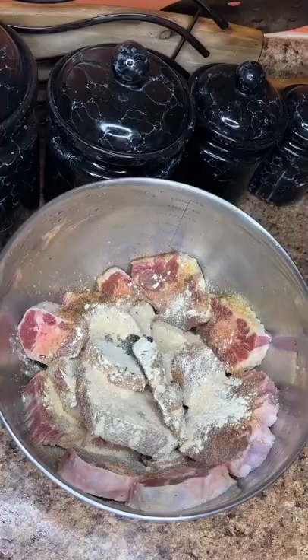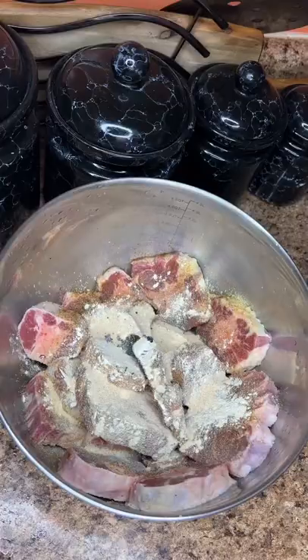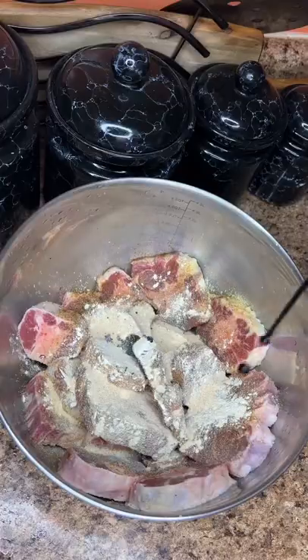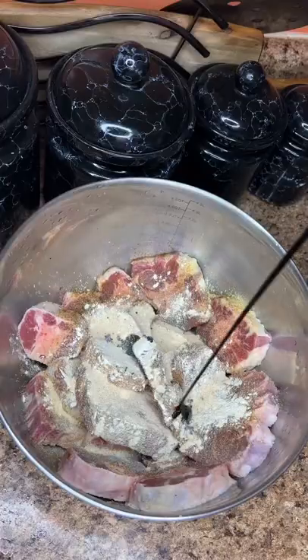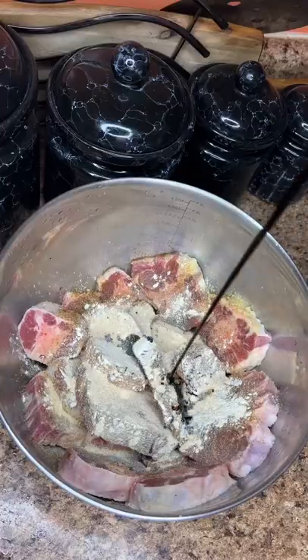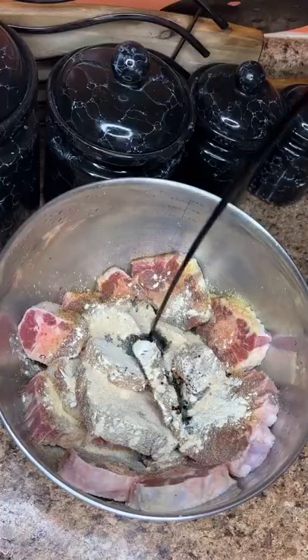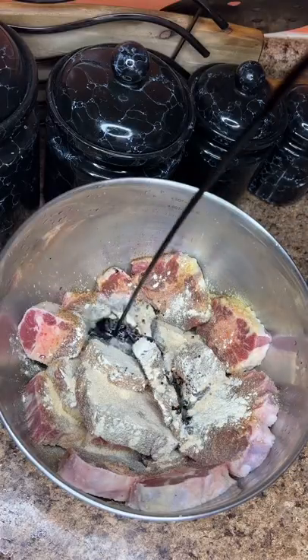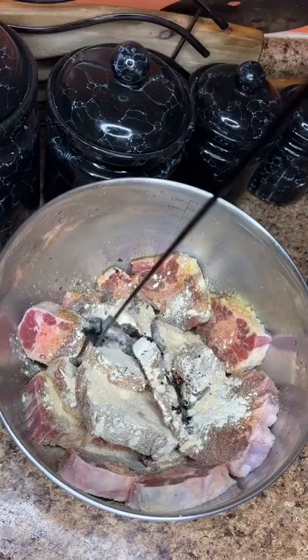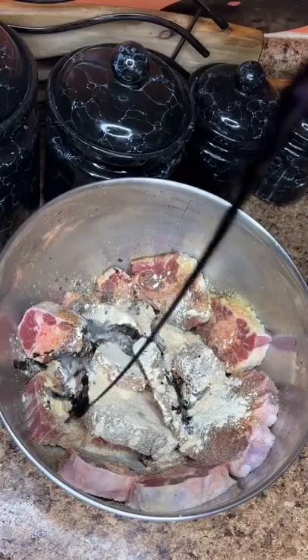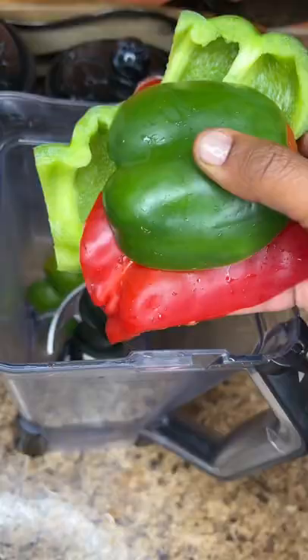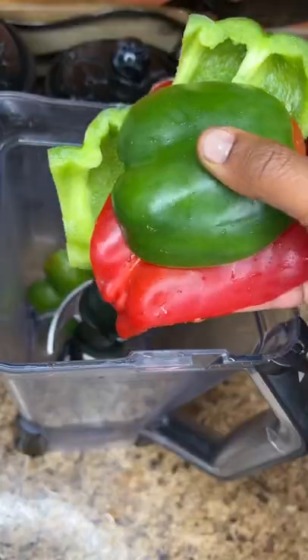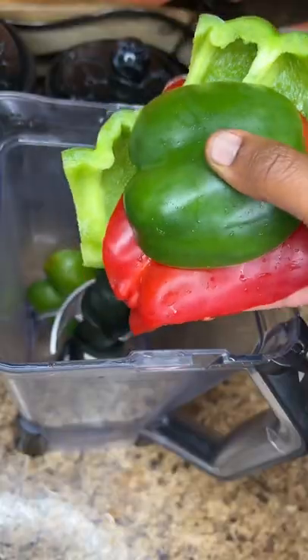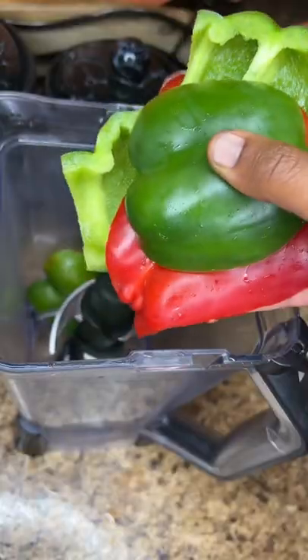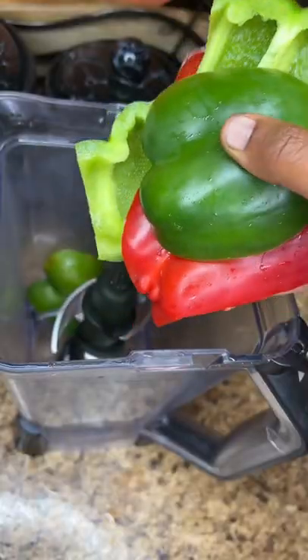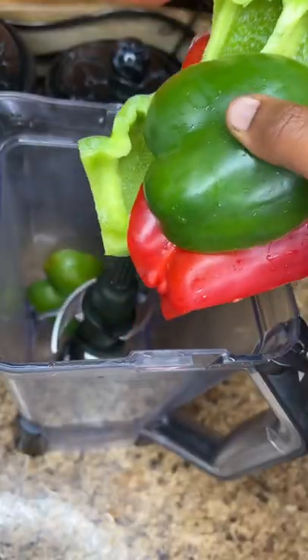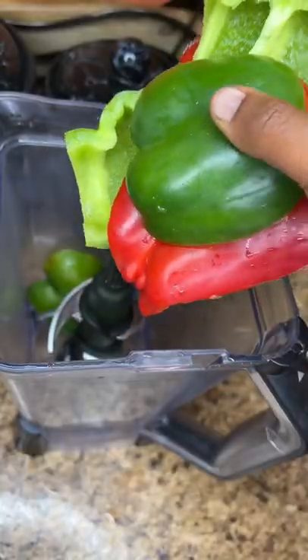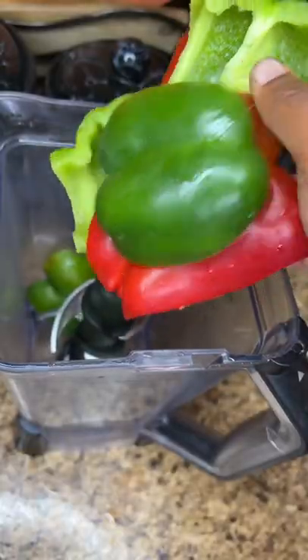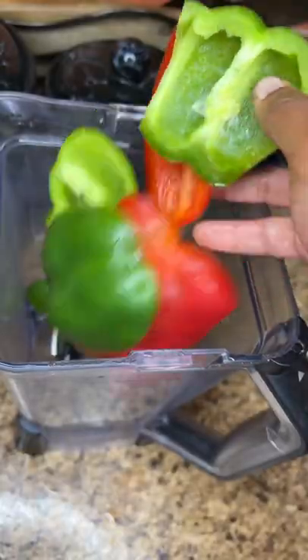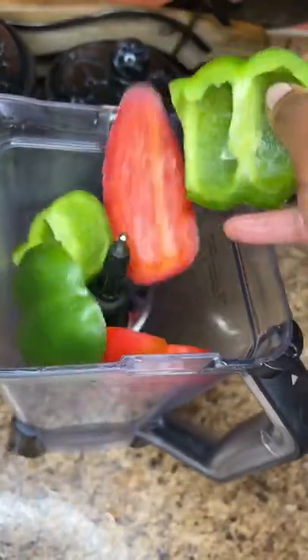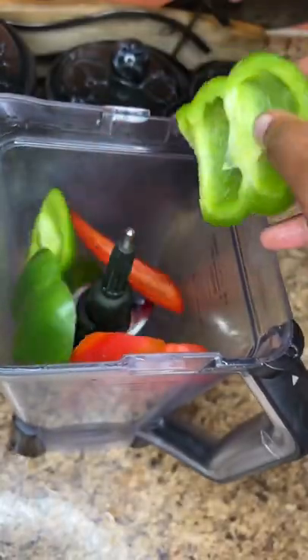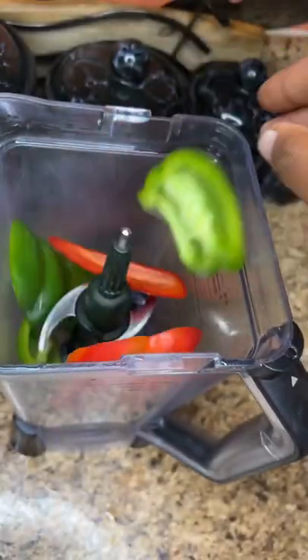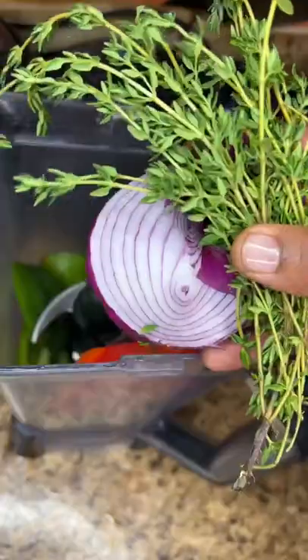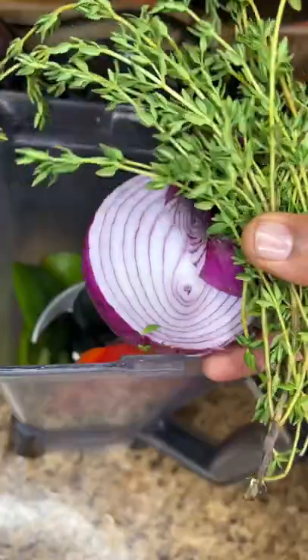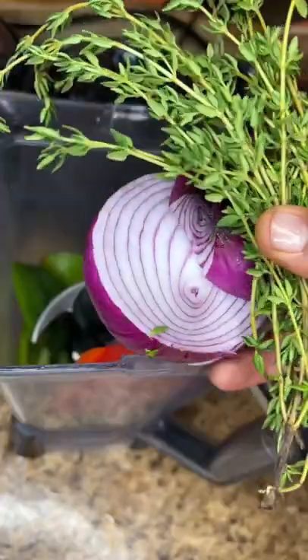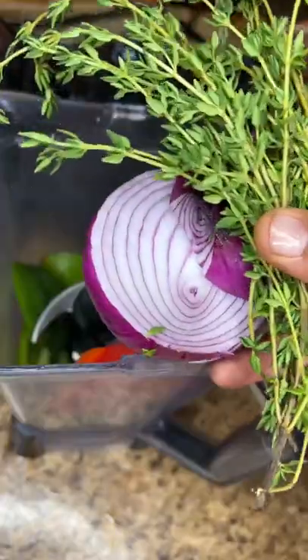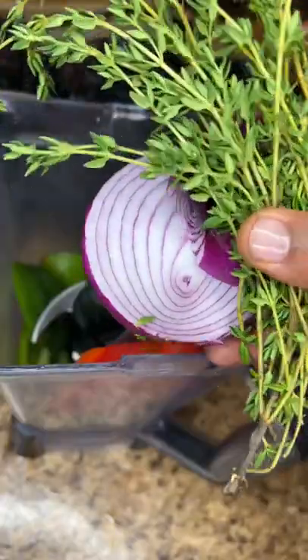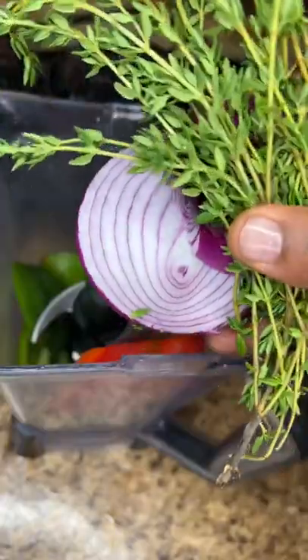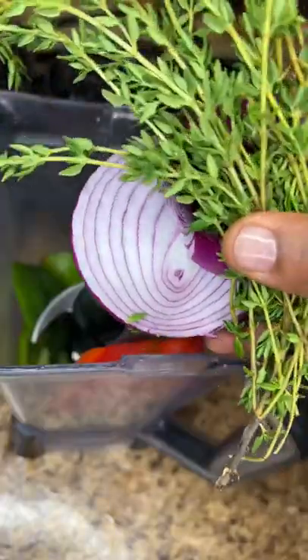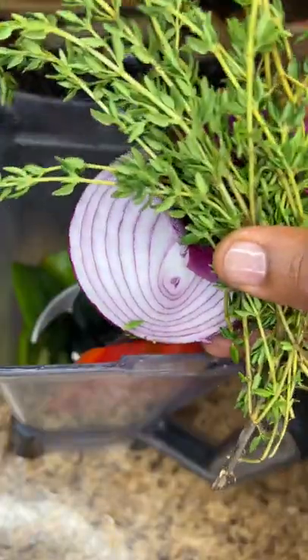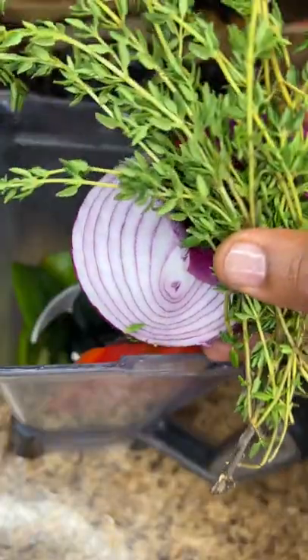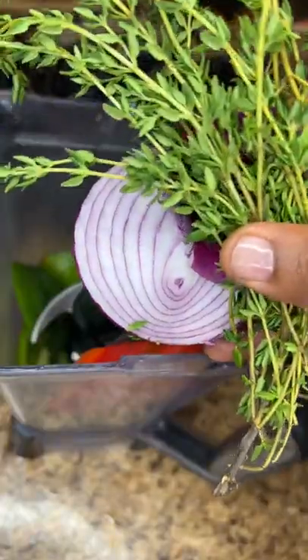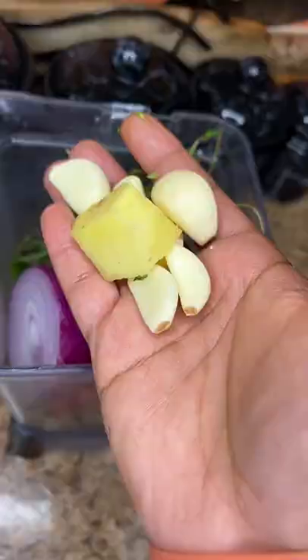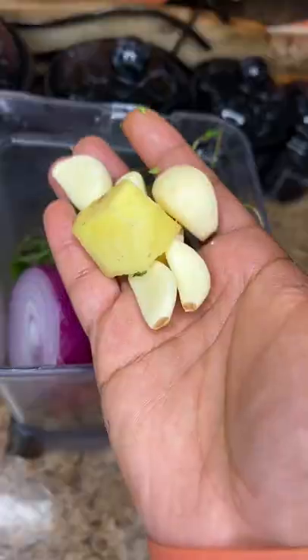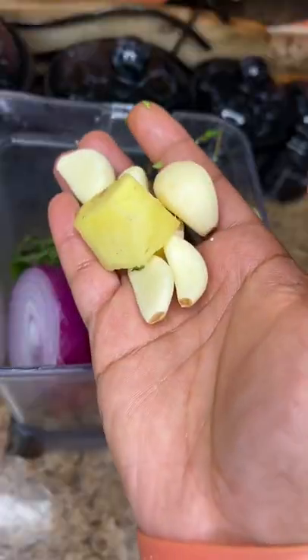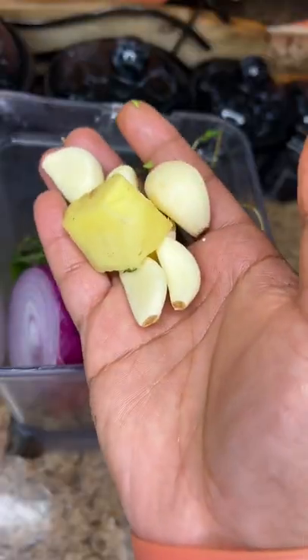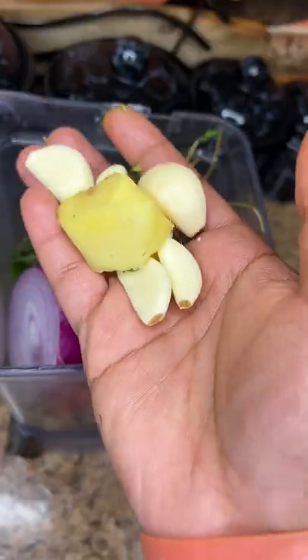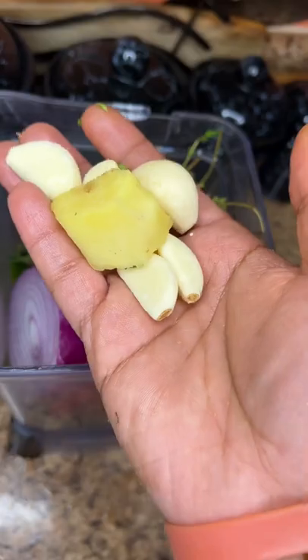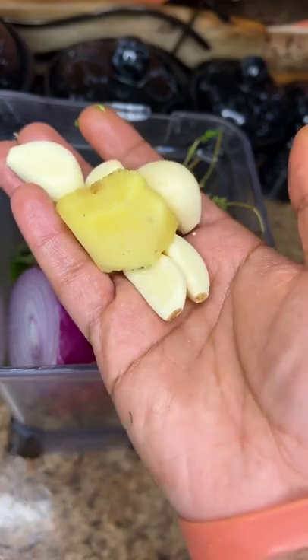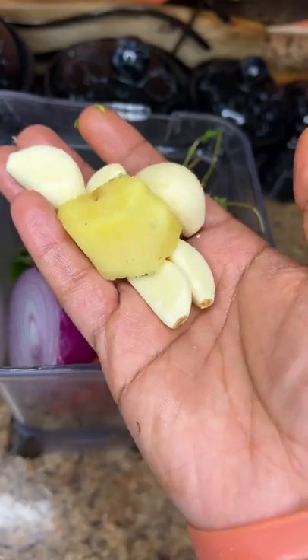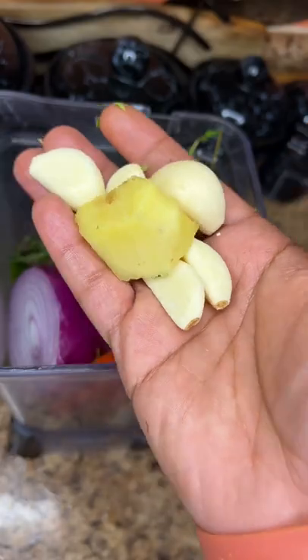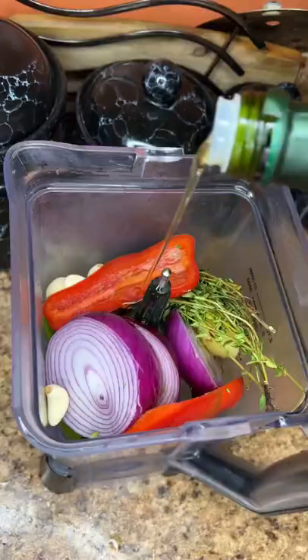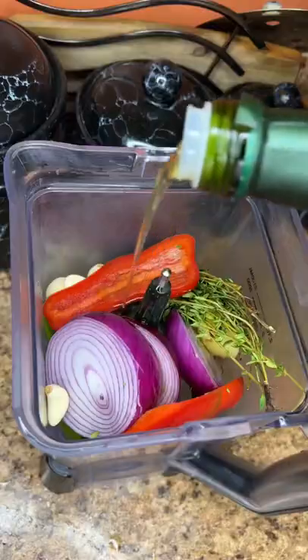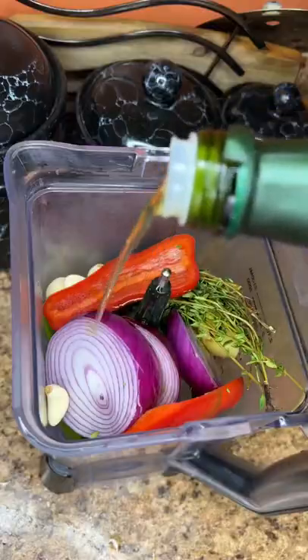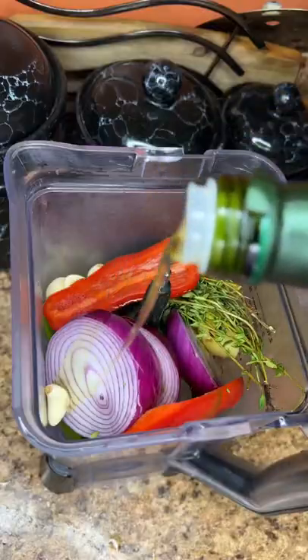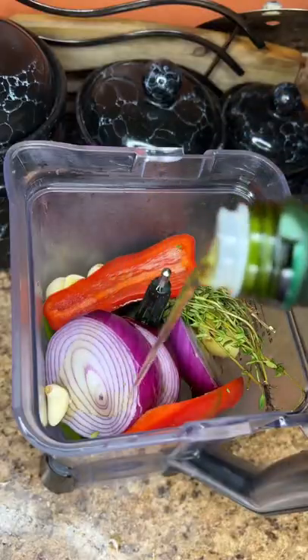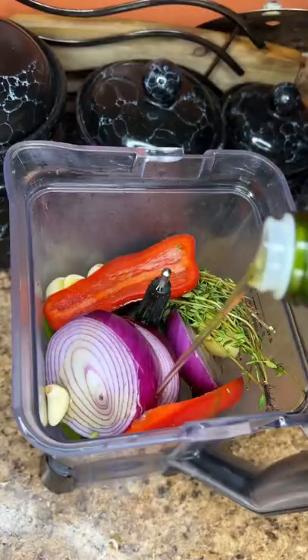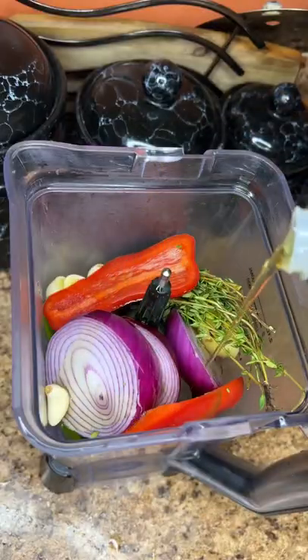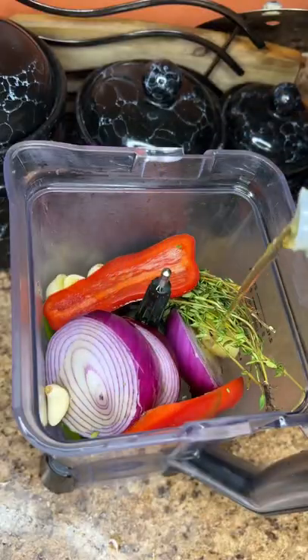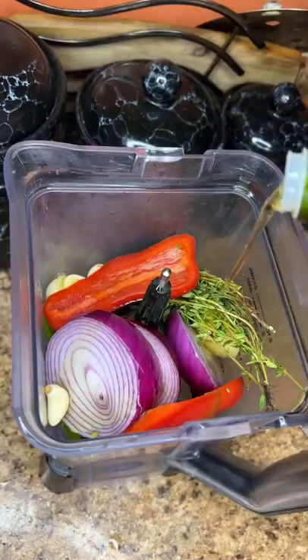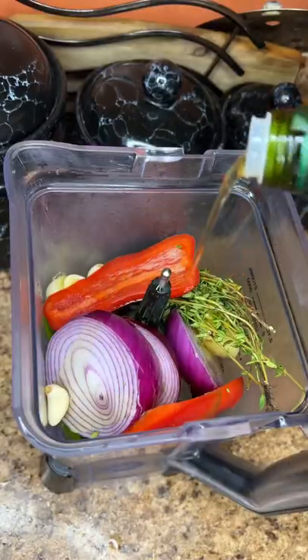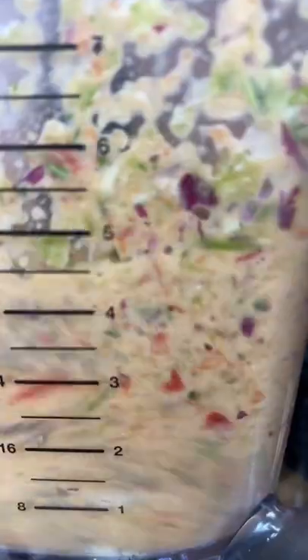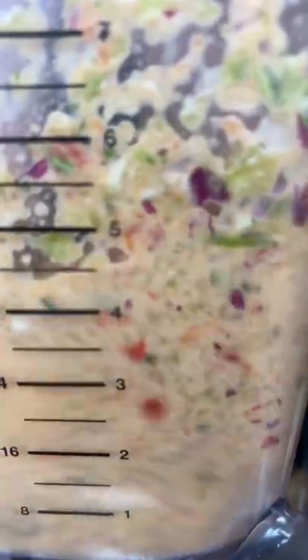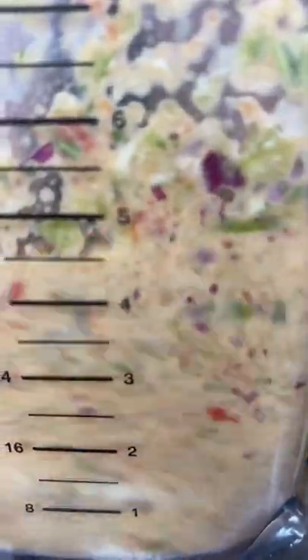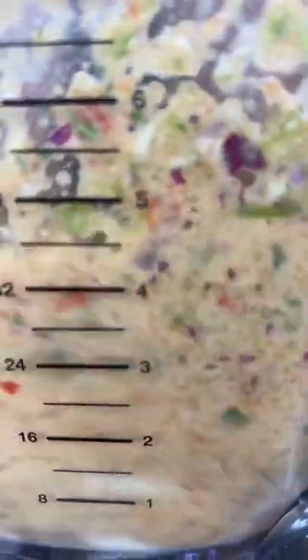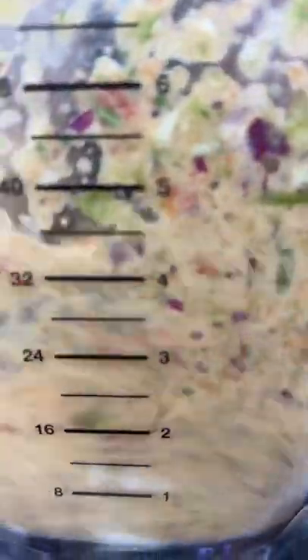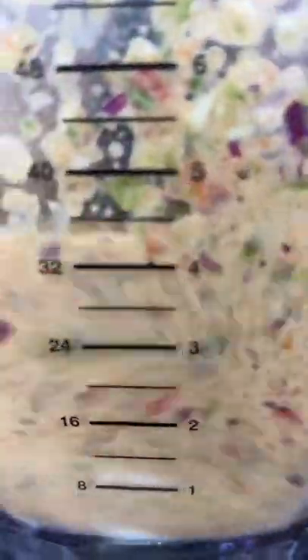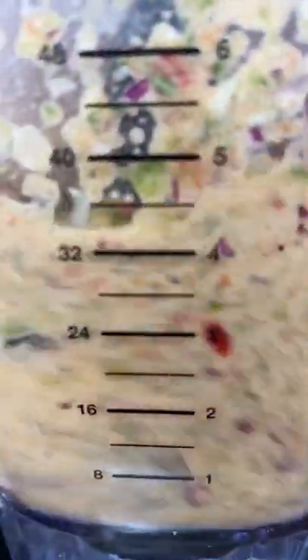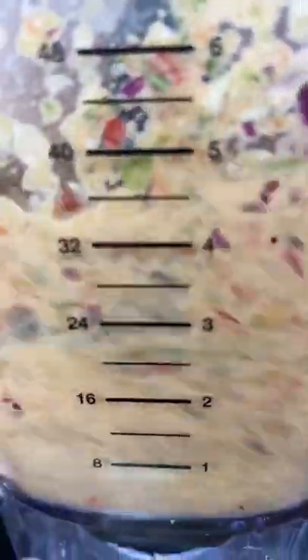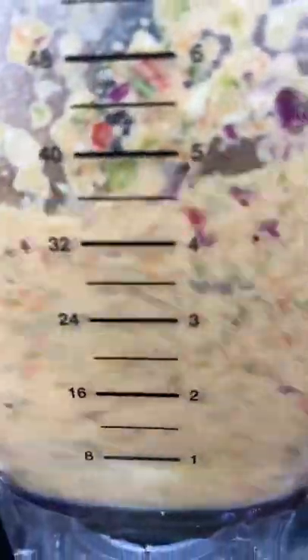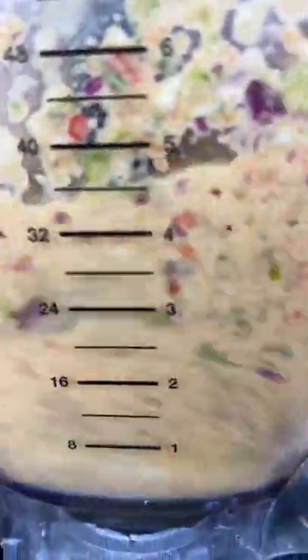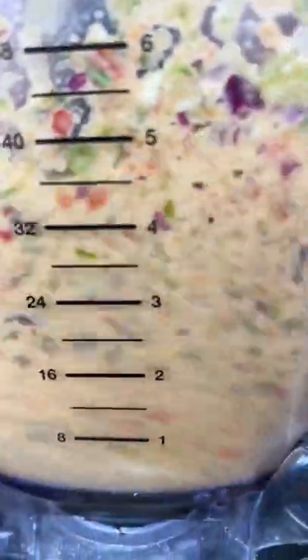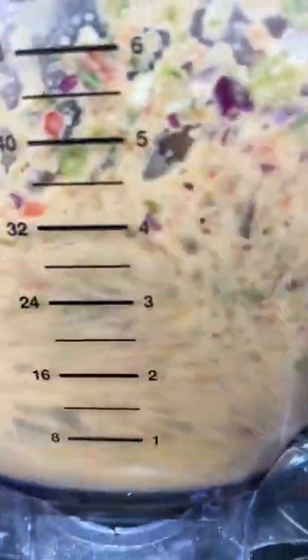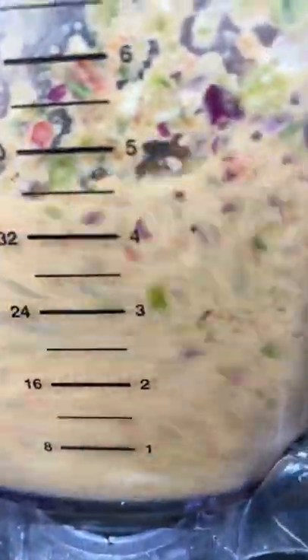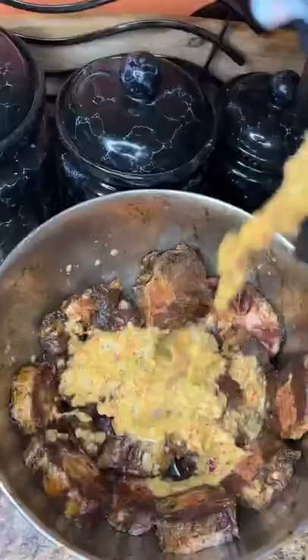Hit it with a little bit of brown, and now you wanna make a marinade. Some green peppers, red peppers, thyme, green onion, ginger, and garlic. Now we're gonna hit it with some avocado oil and blend that up.